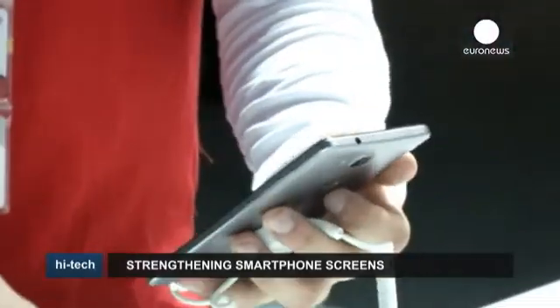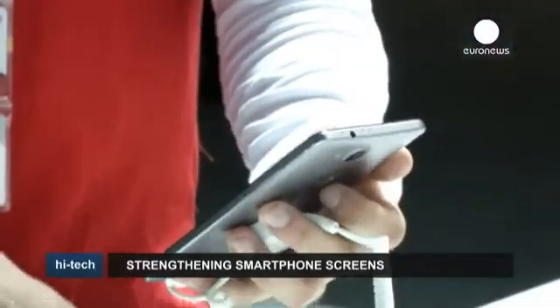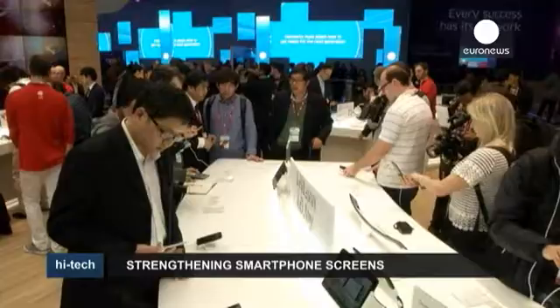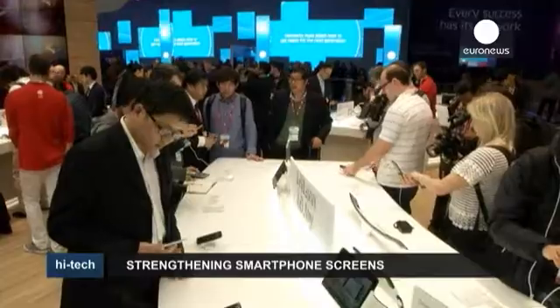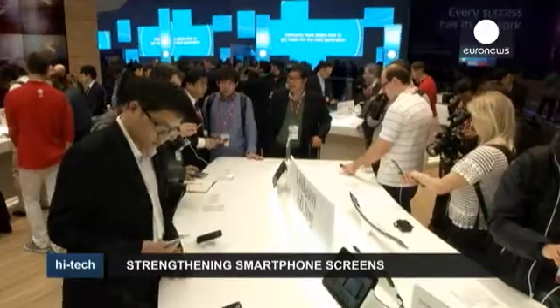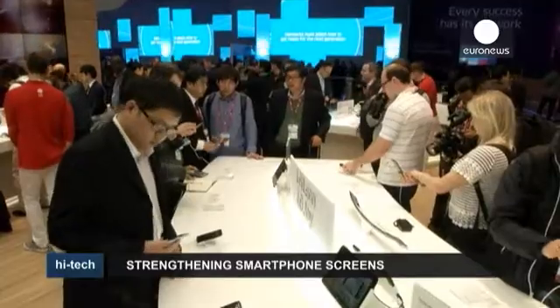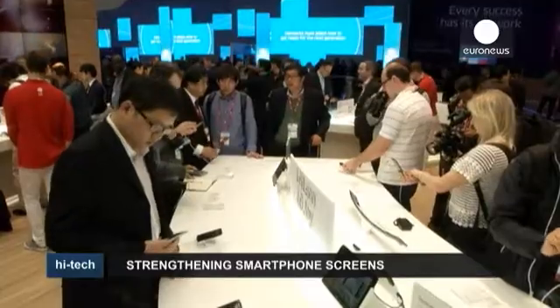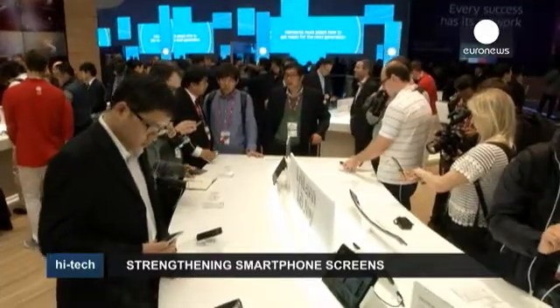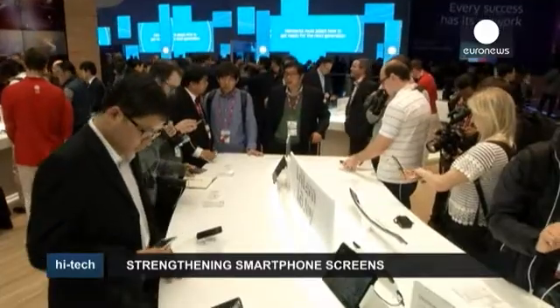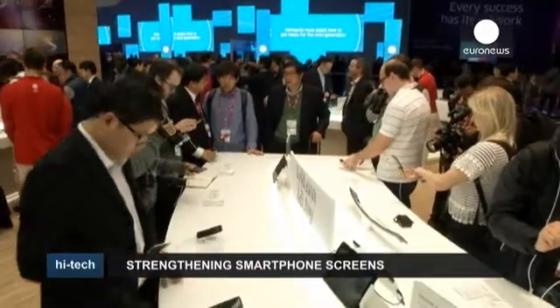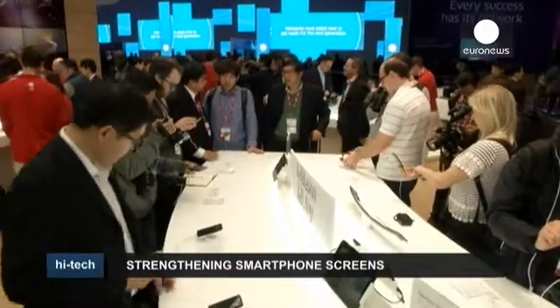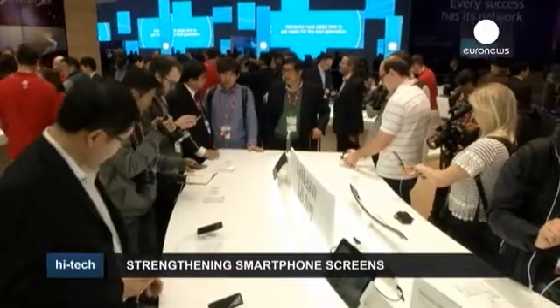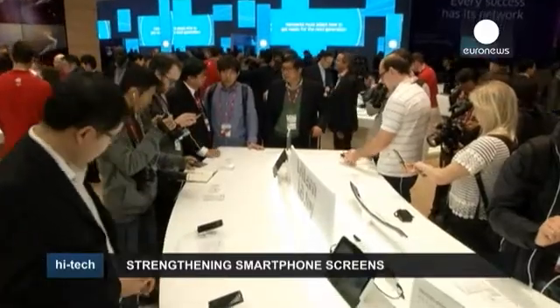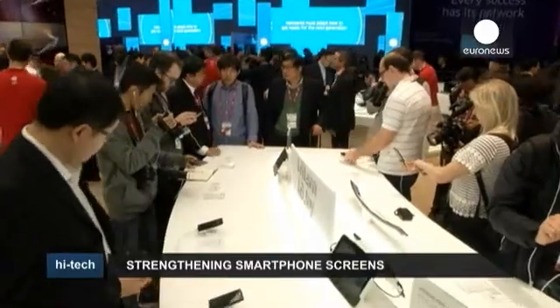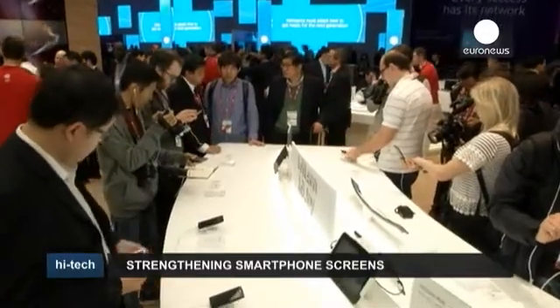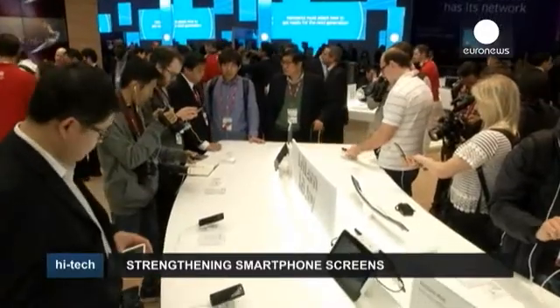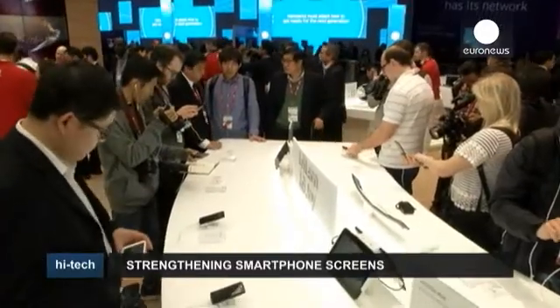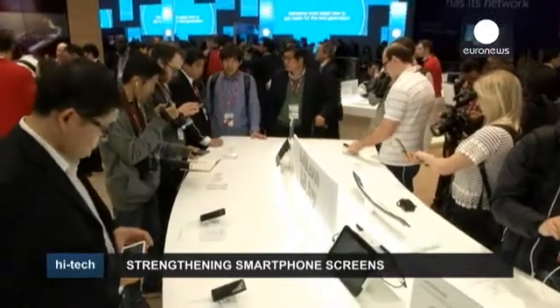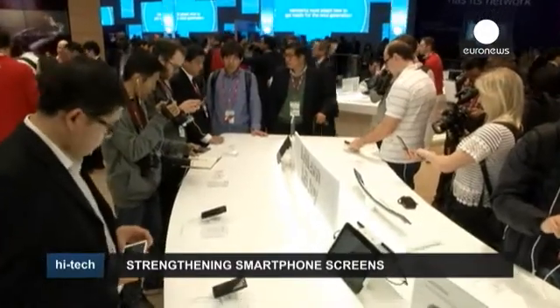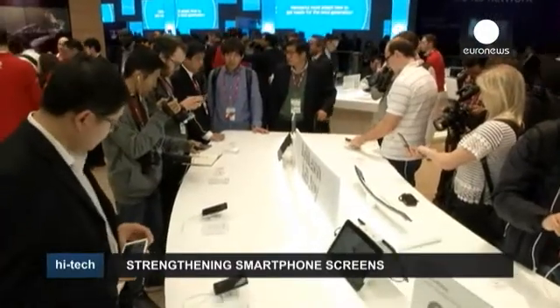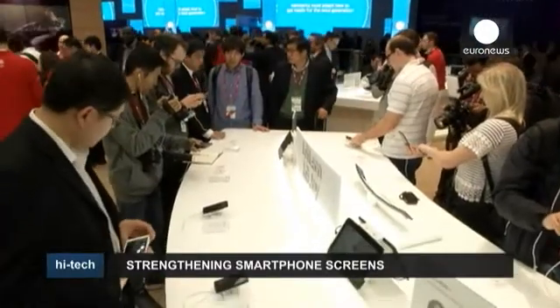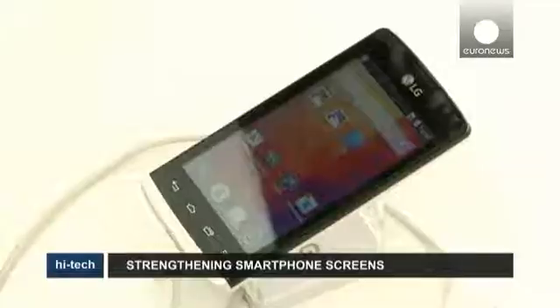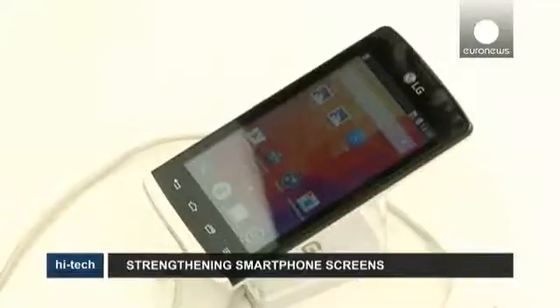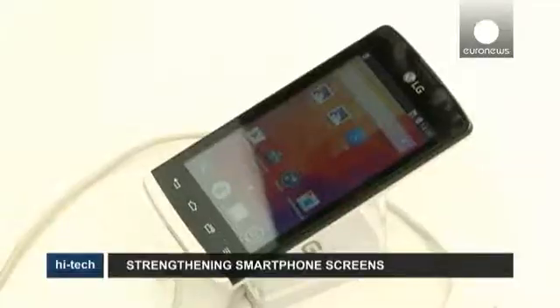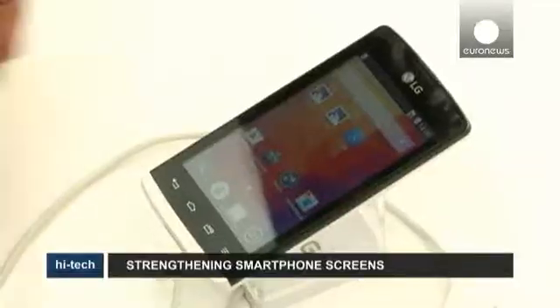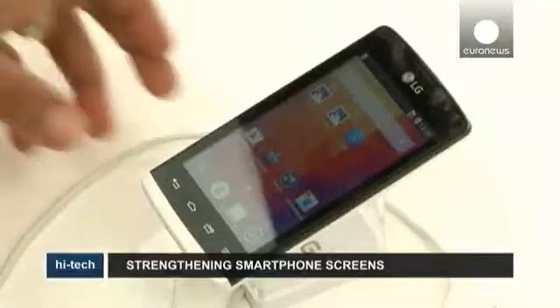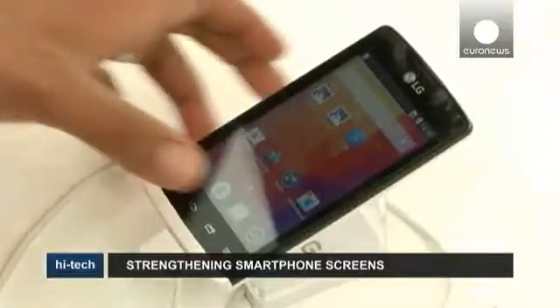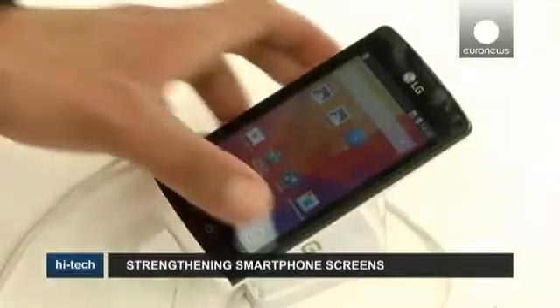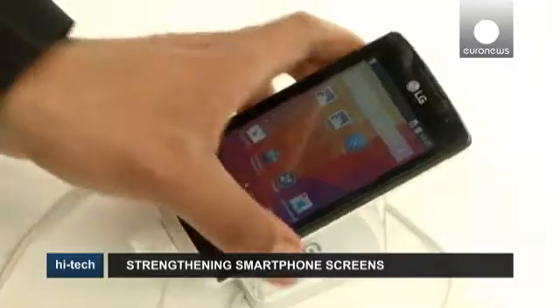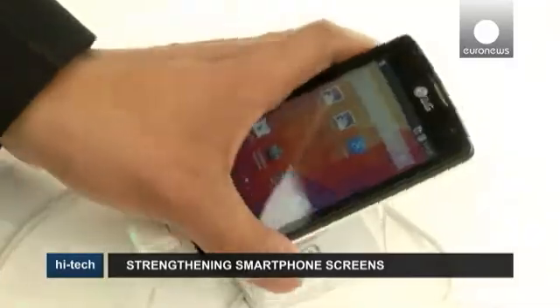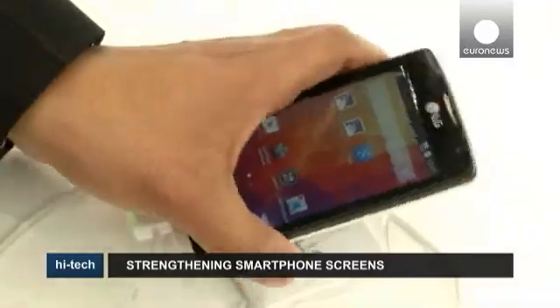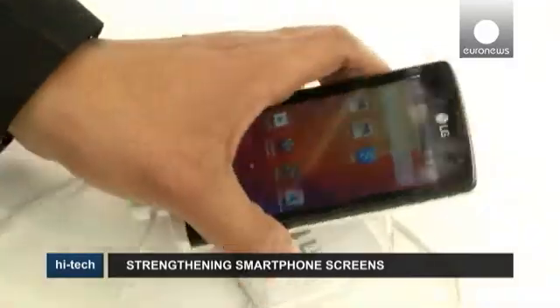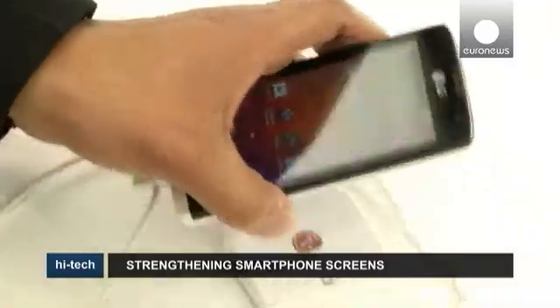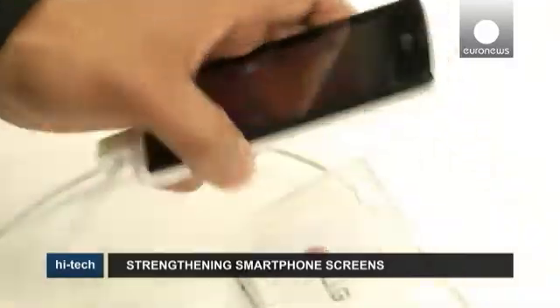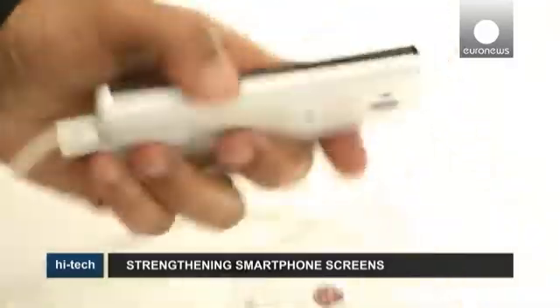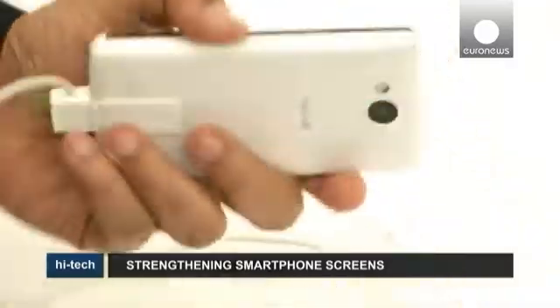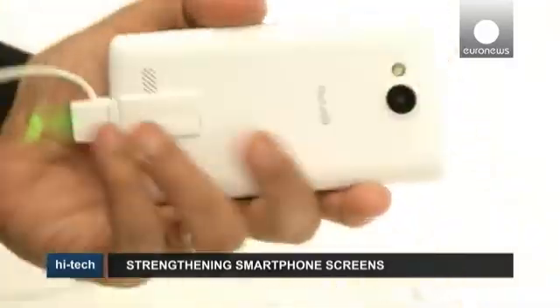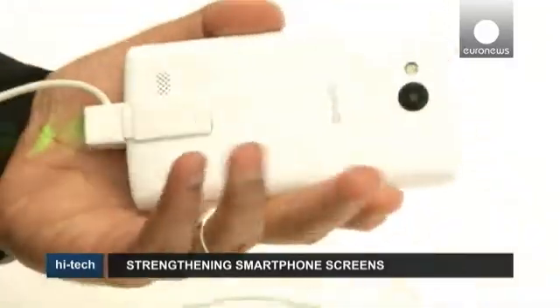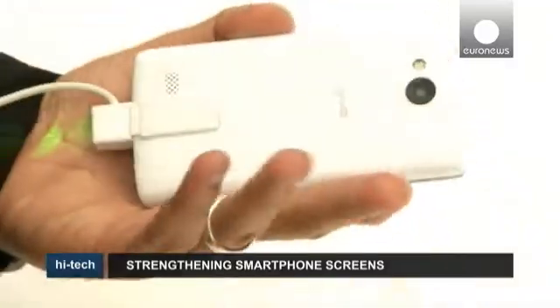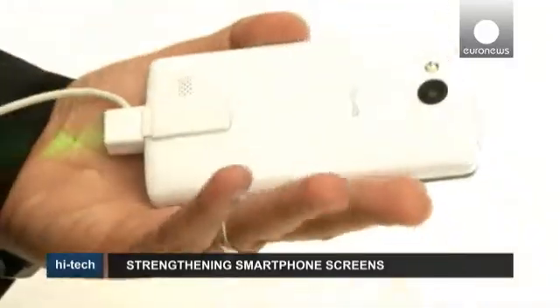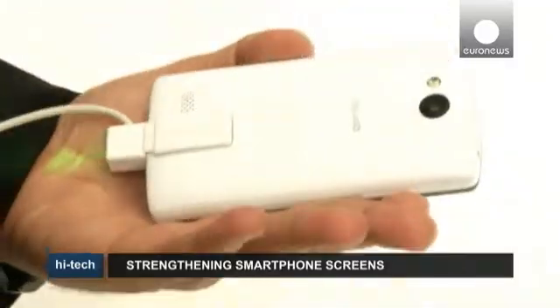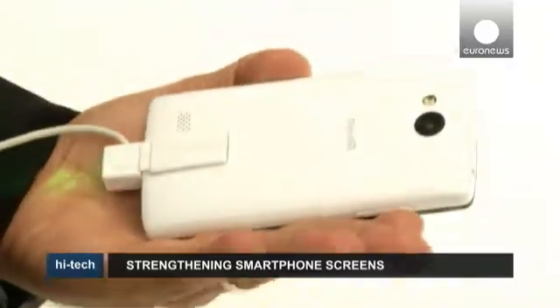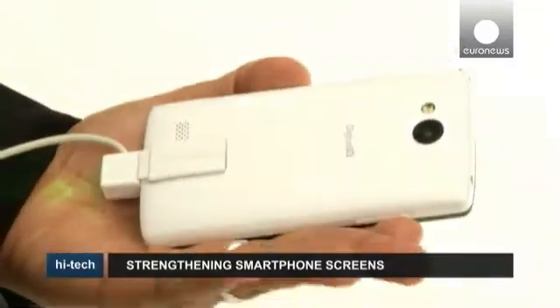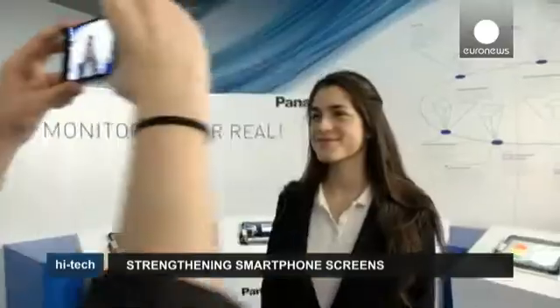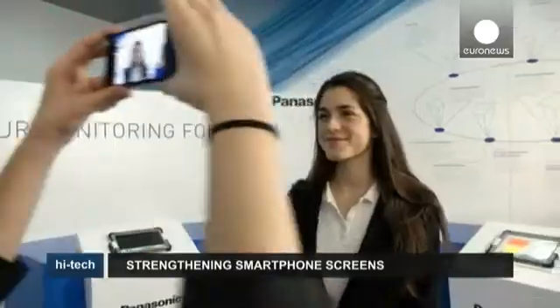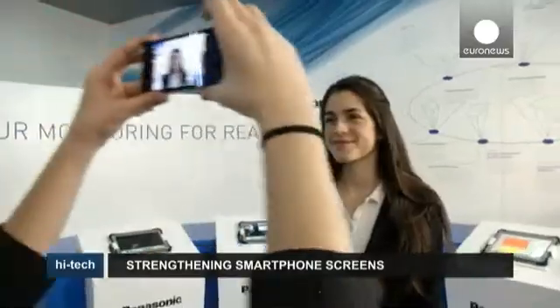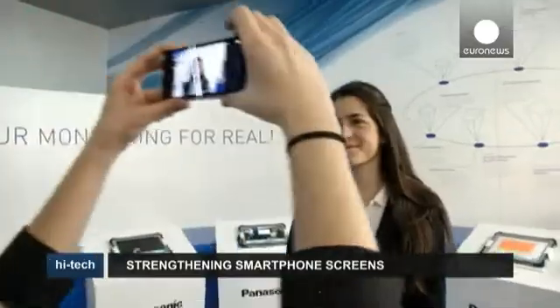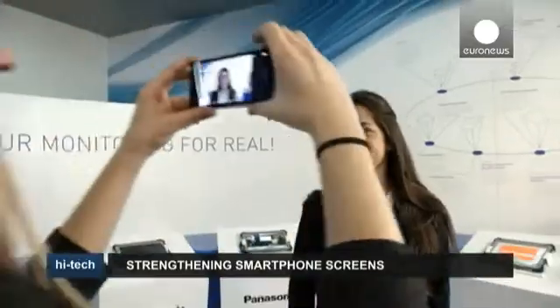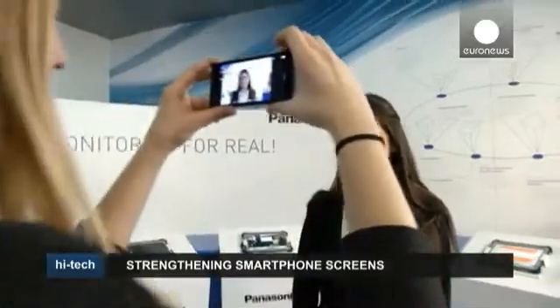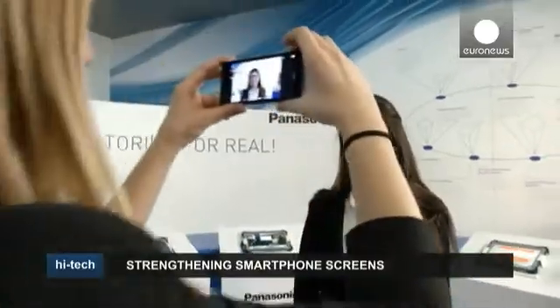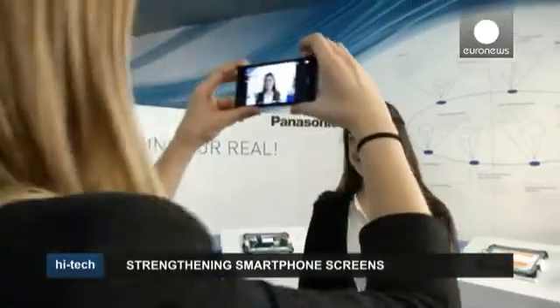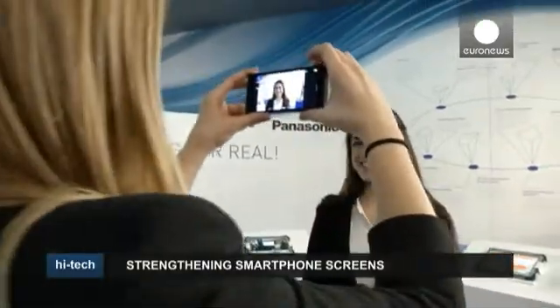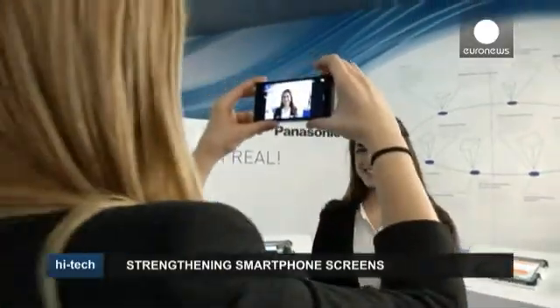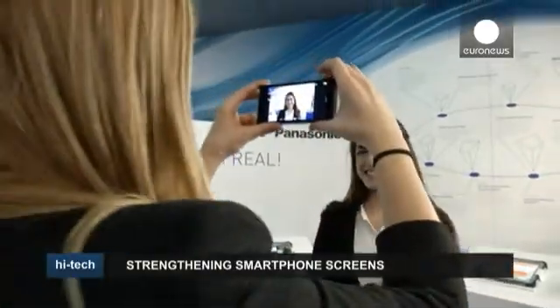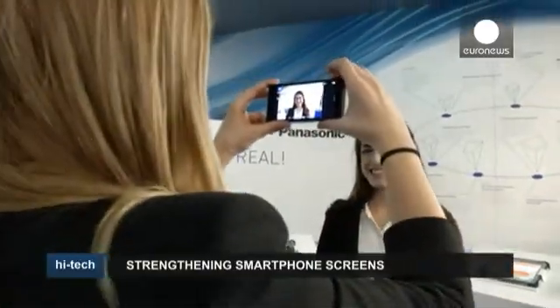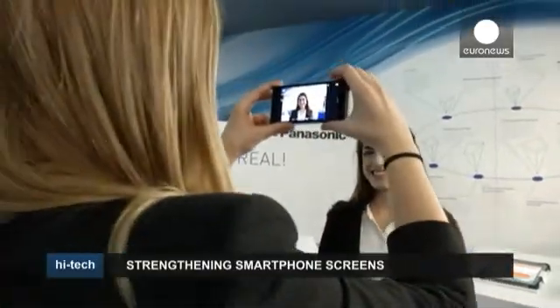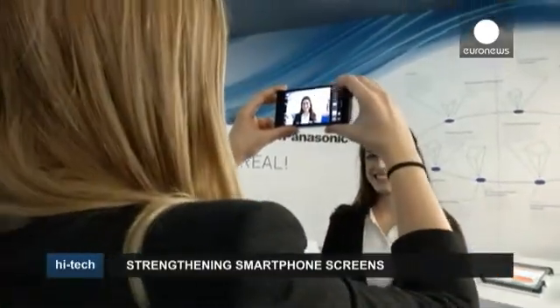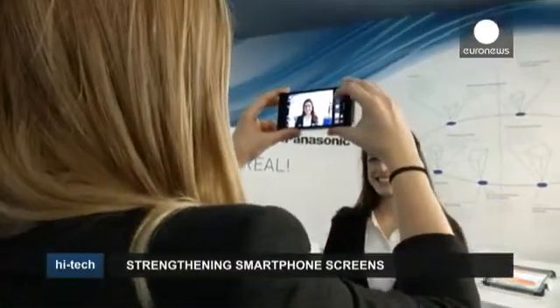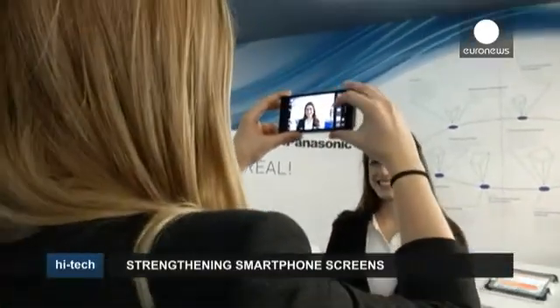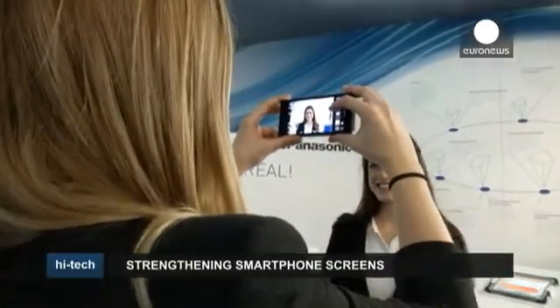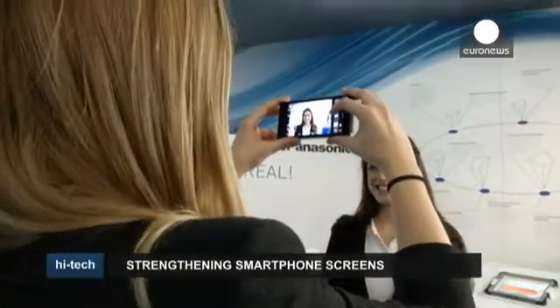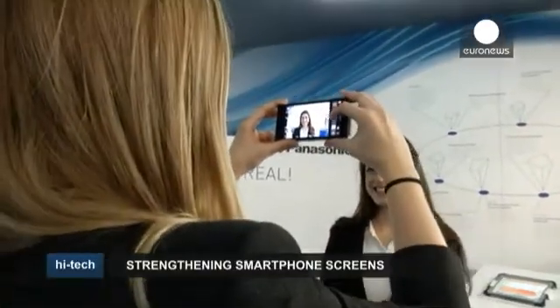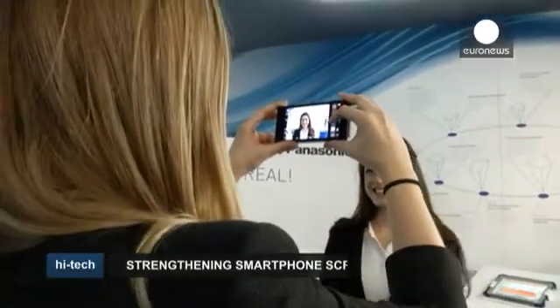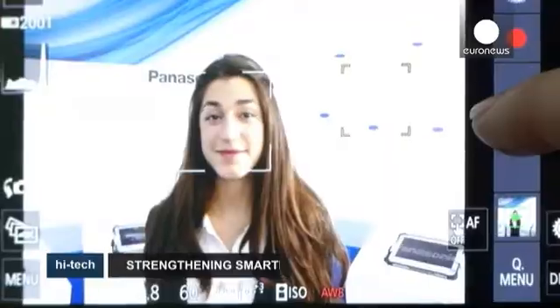Apple recently received a patent for an internal motor to rotate the phone as it drops, so the screen side doesn't hit the ground.